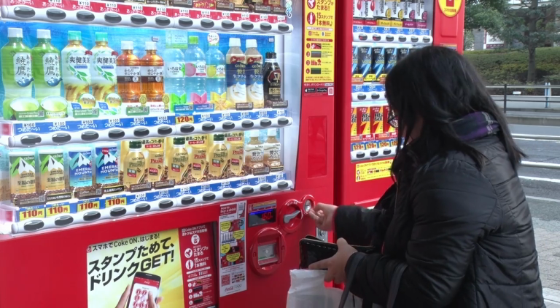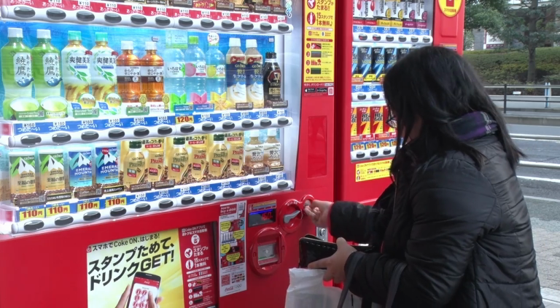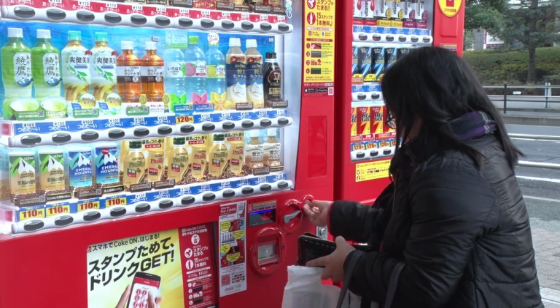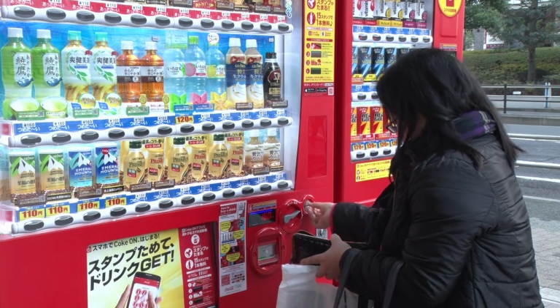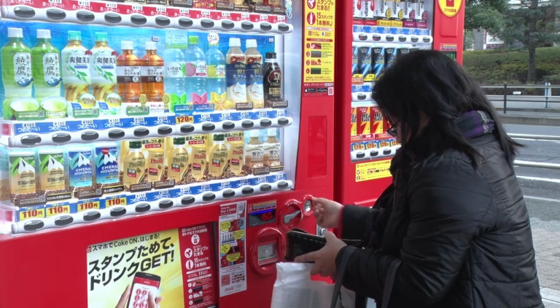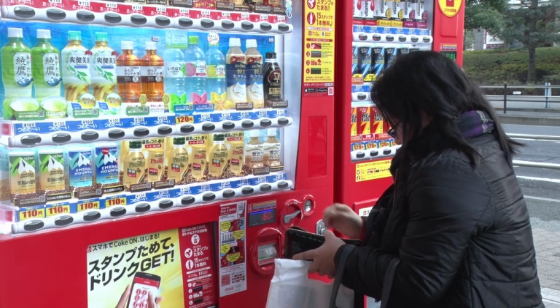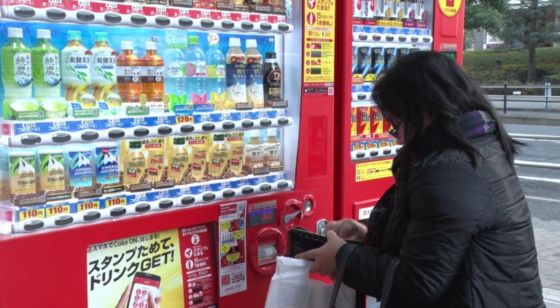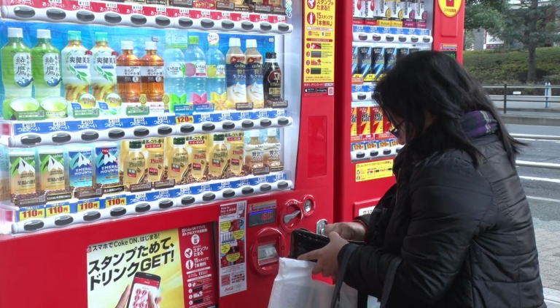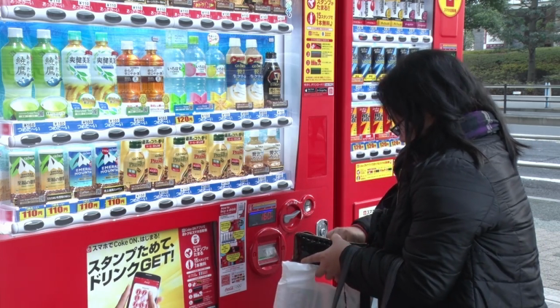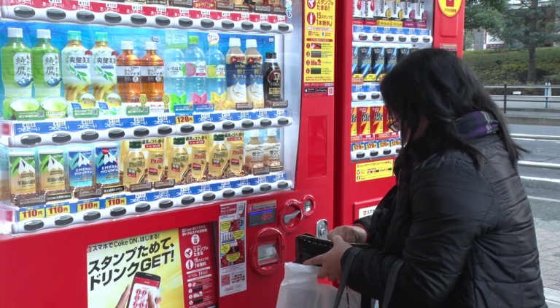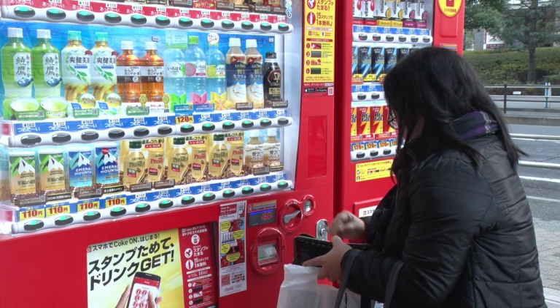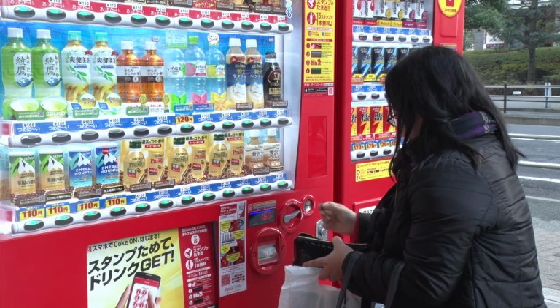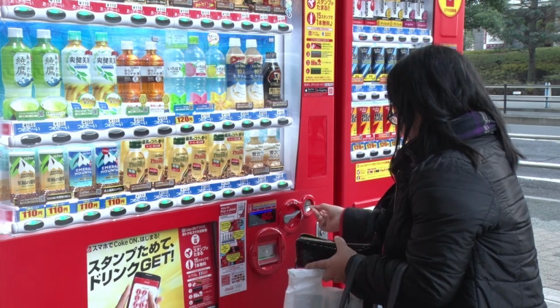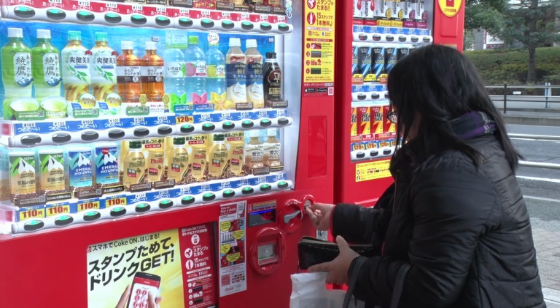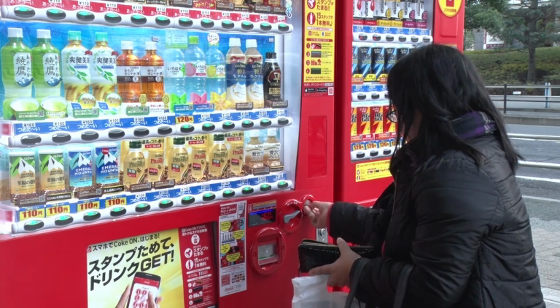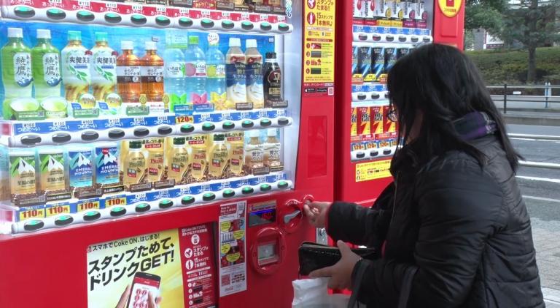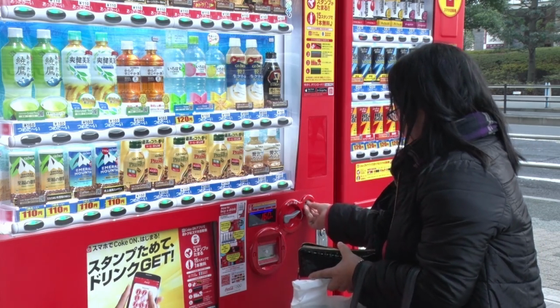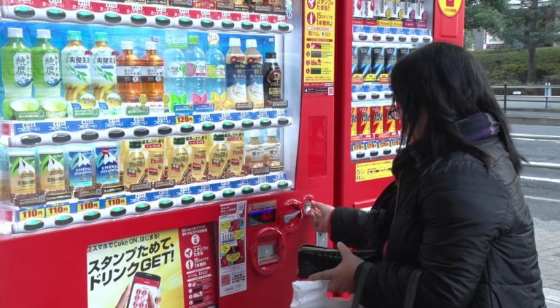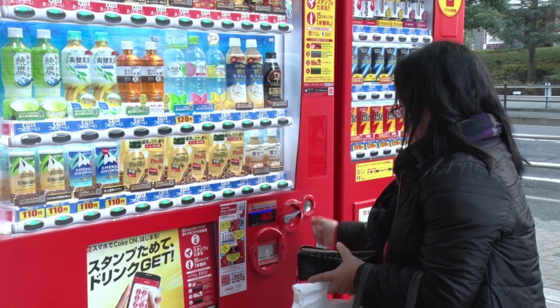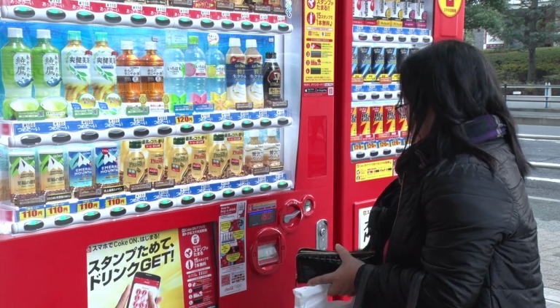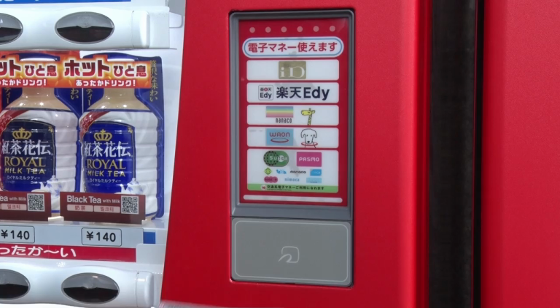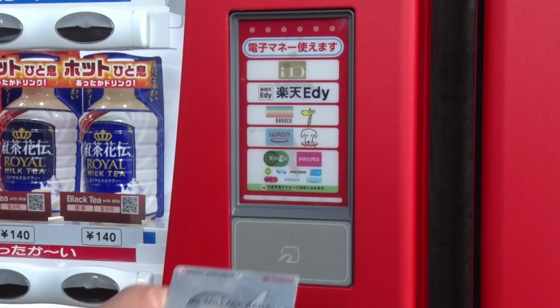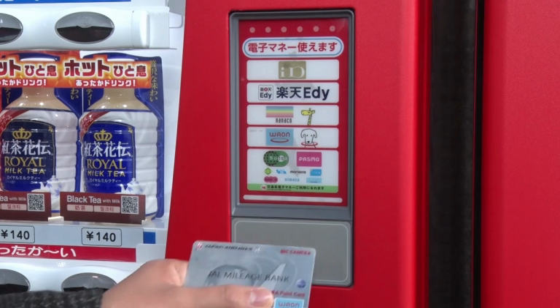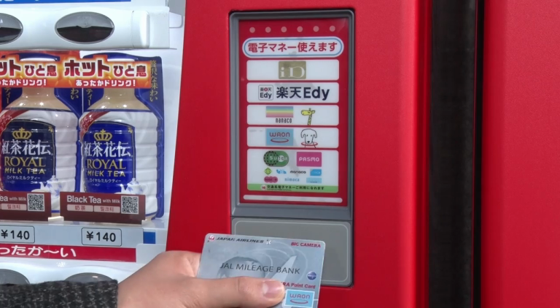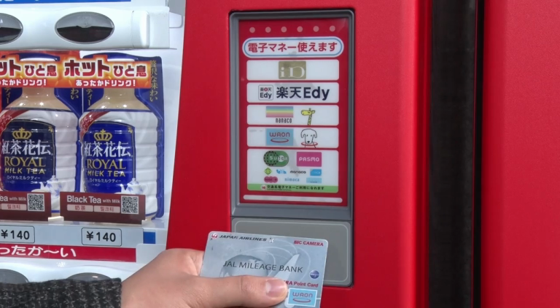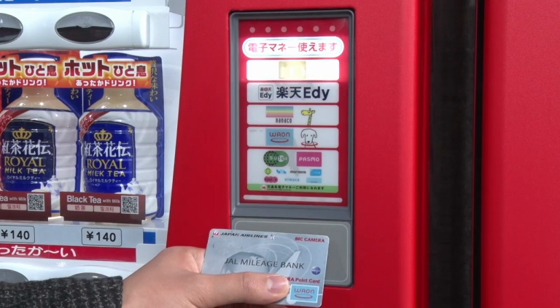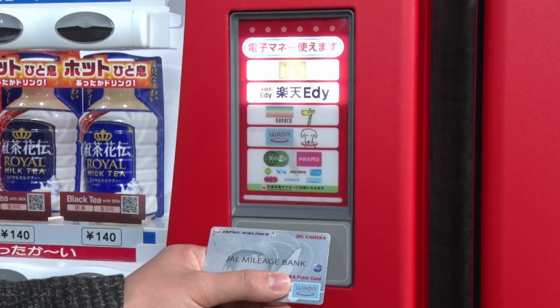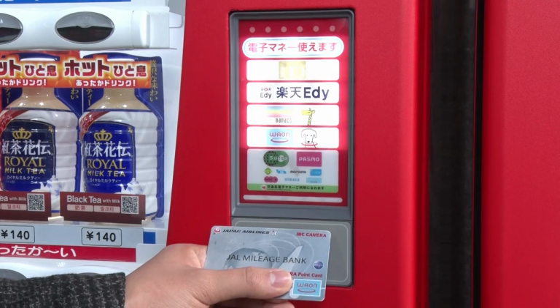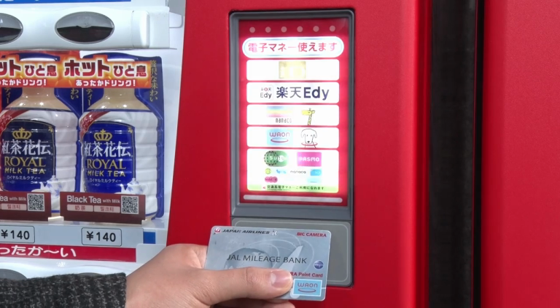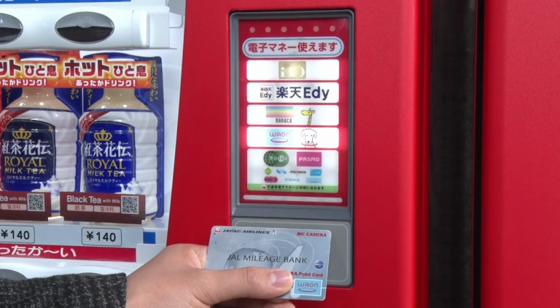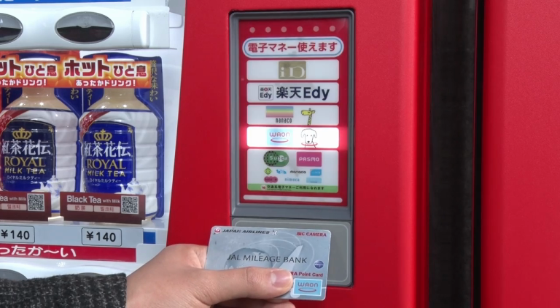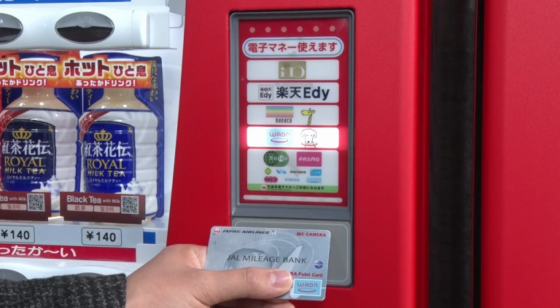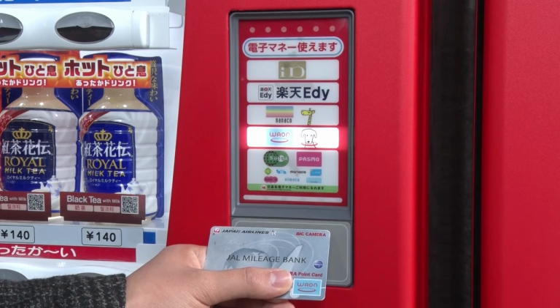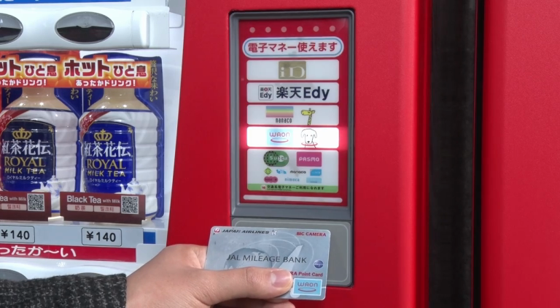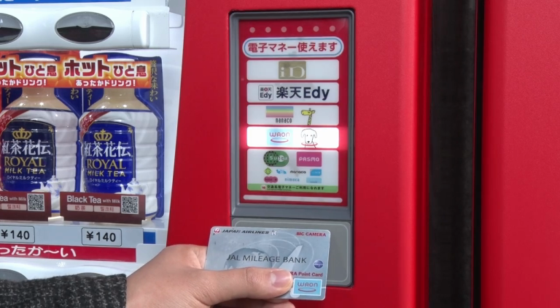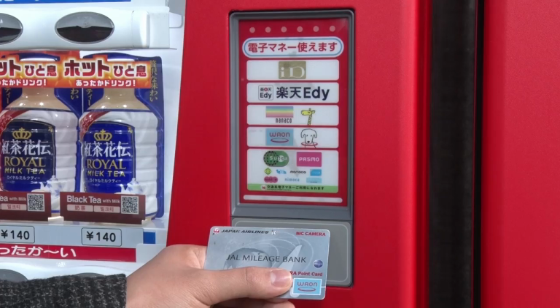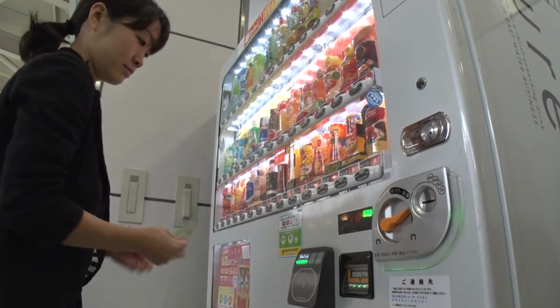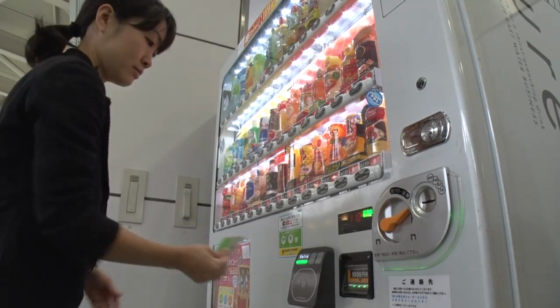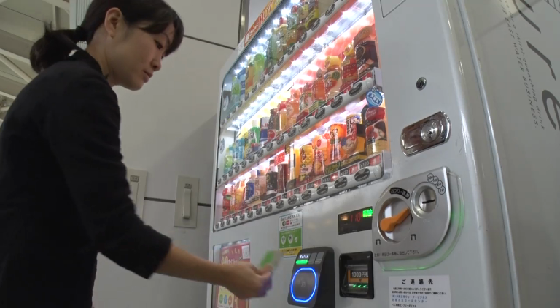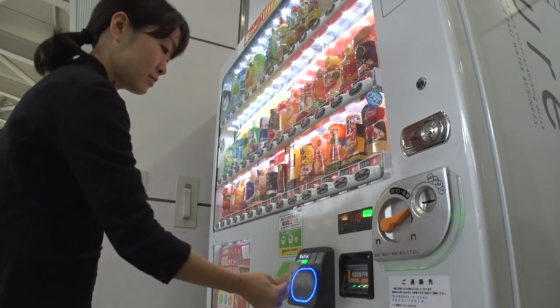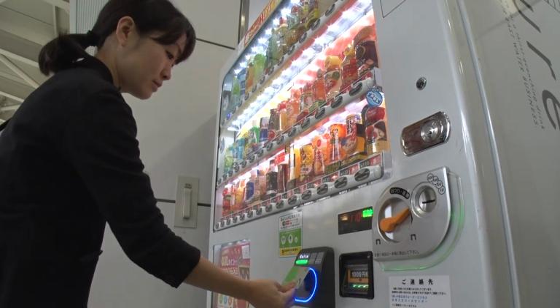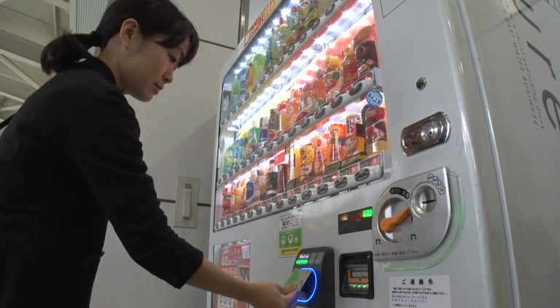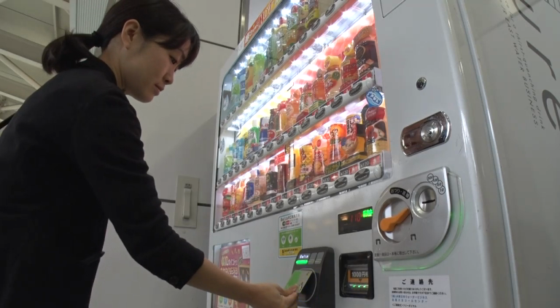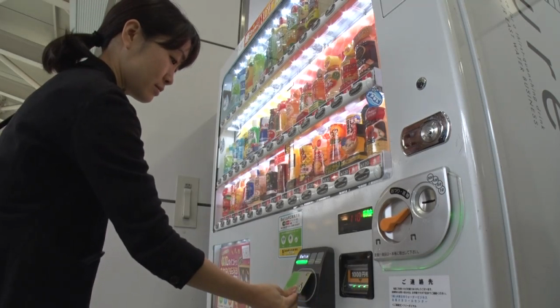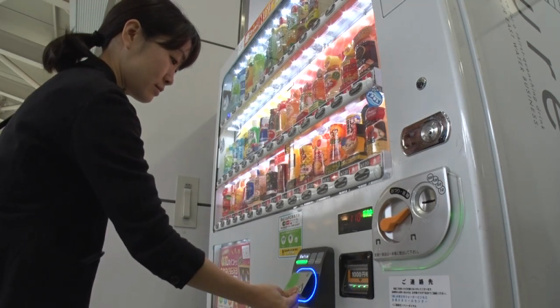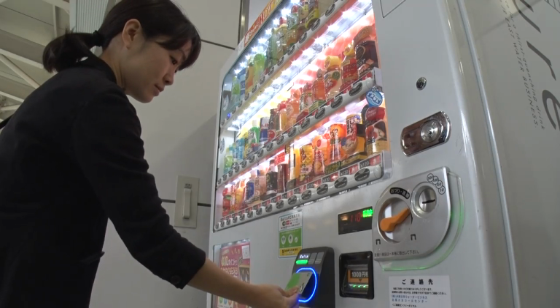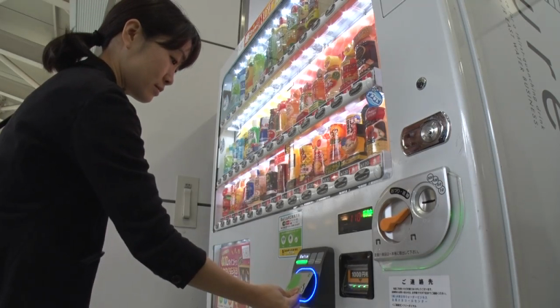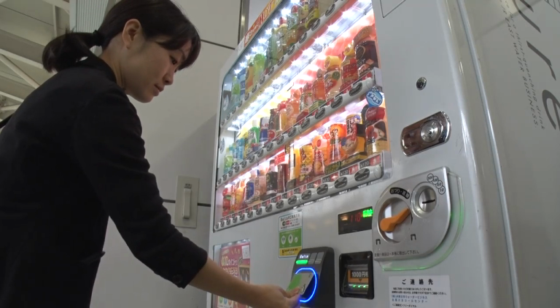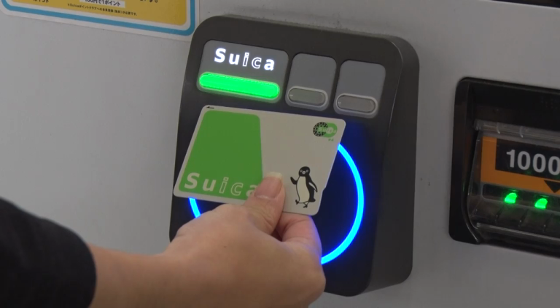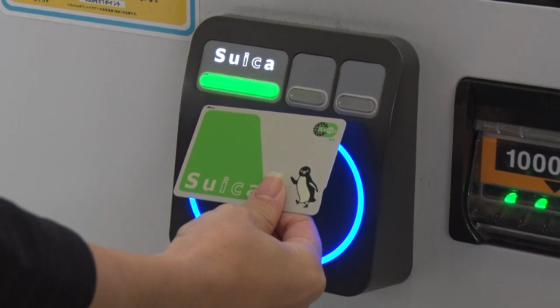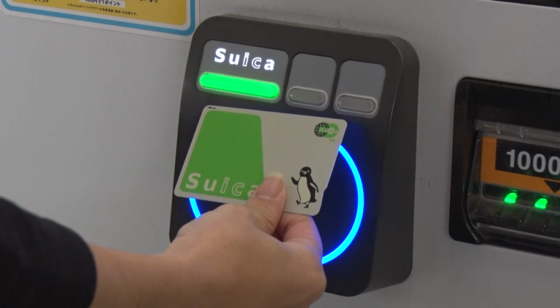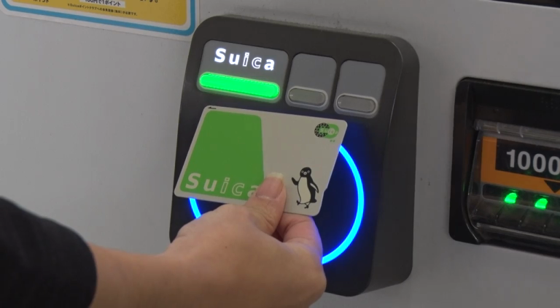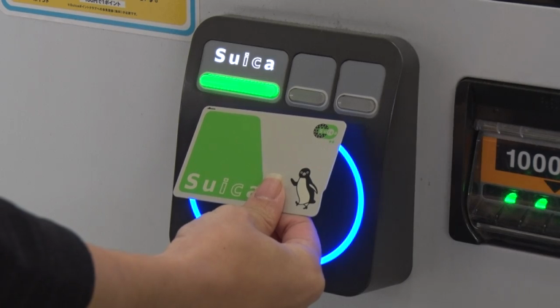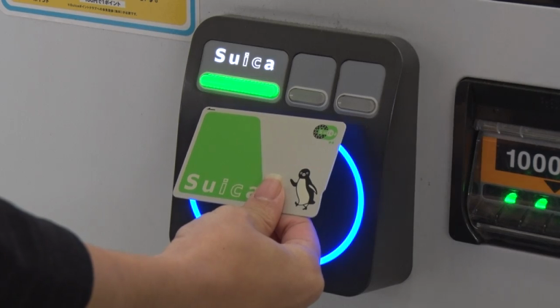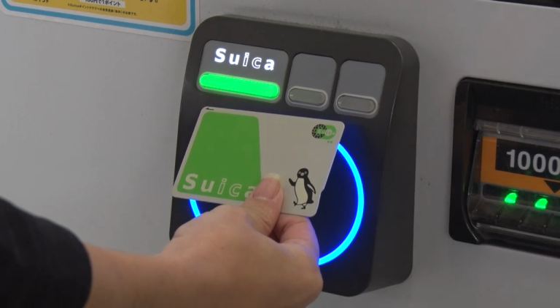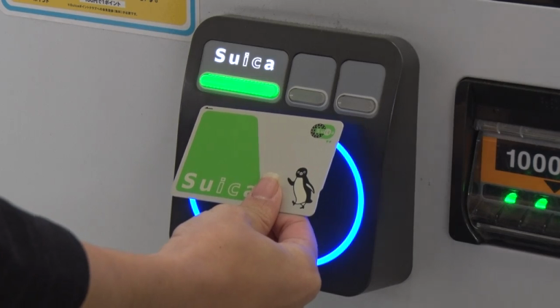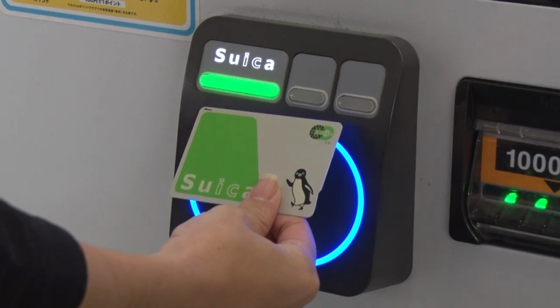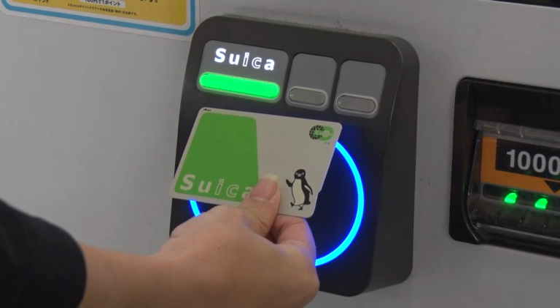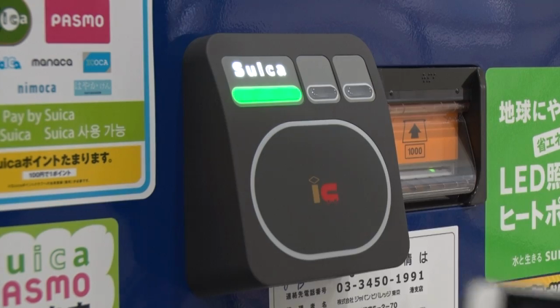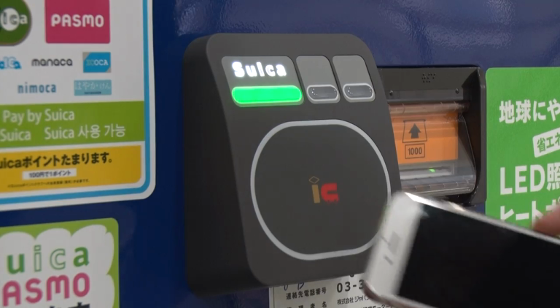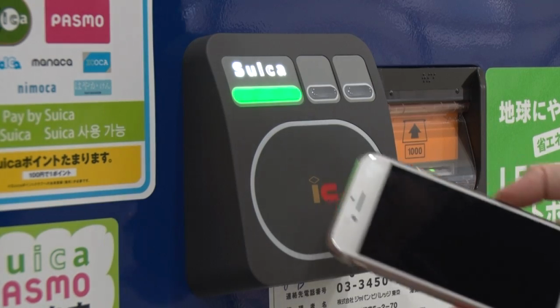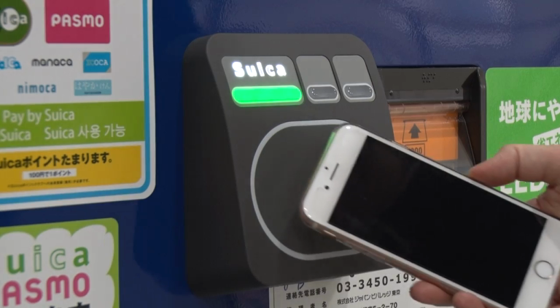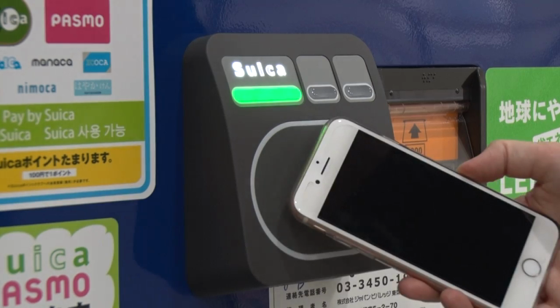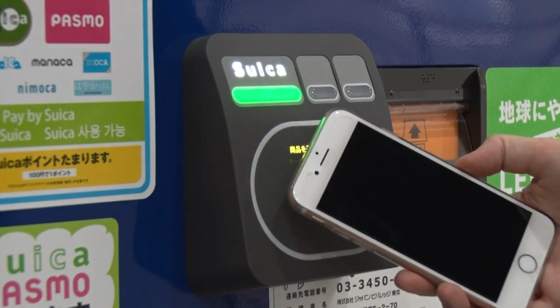Products can be purchased with cash, of course, but also electronic money, transportation smart cards and smartphones.